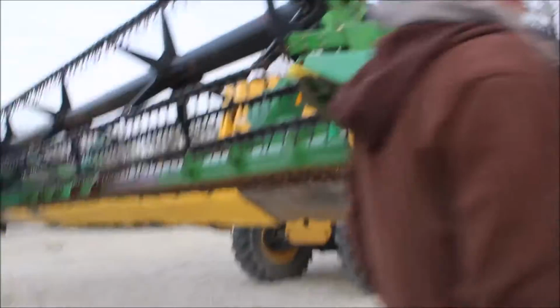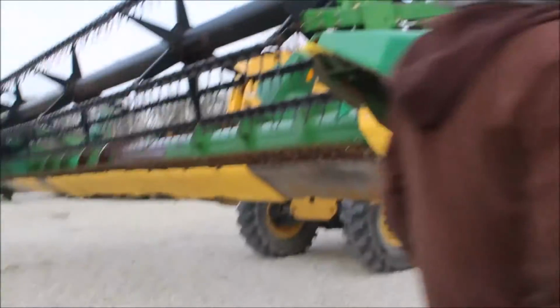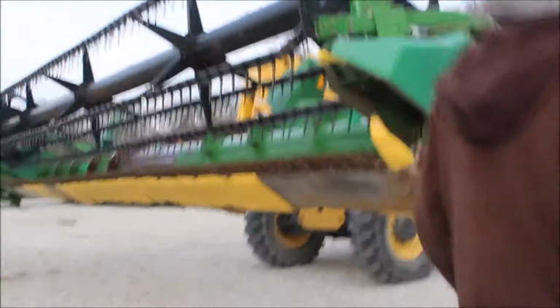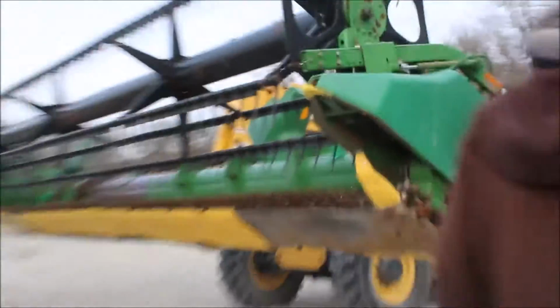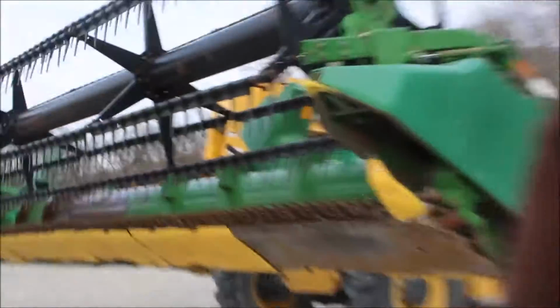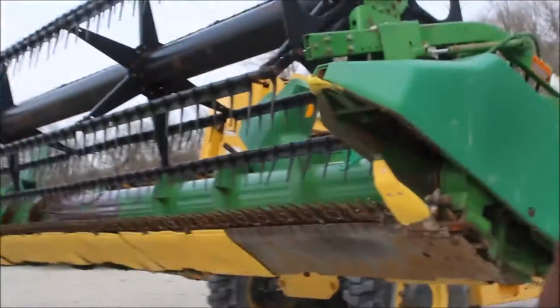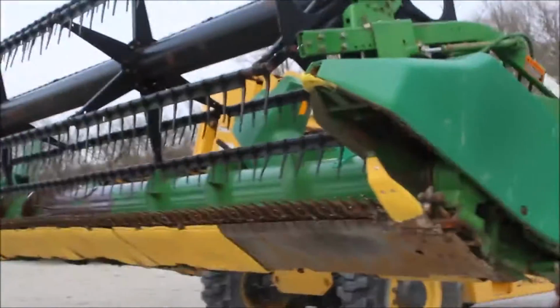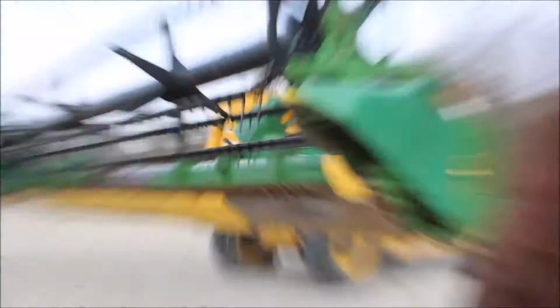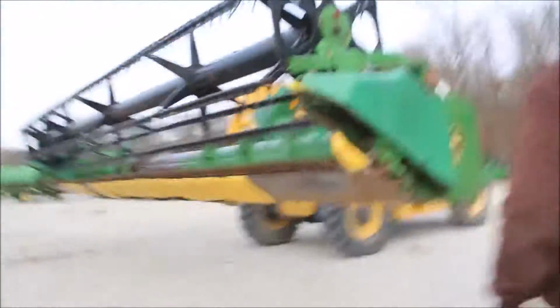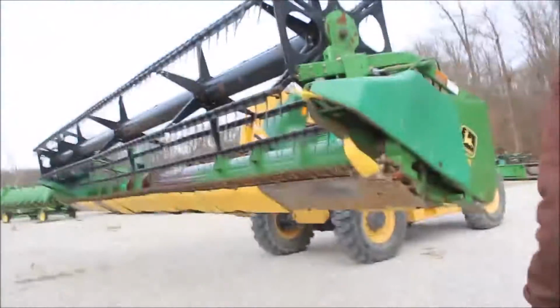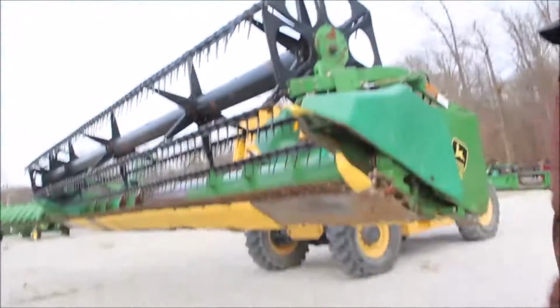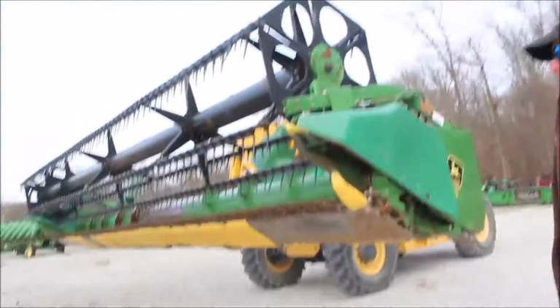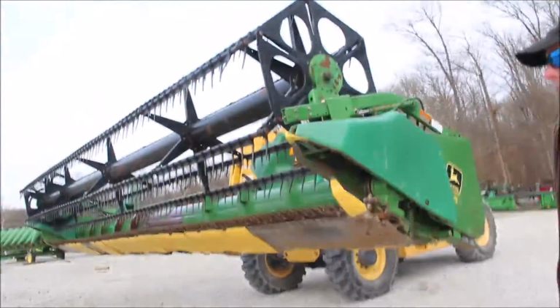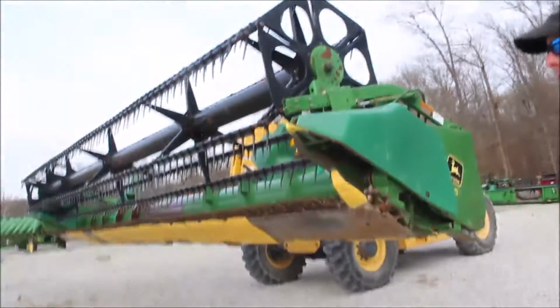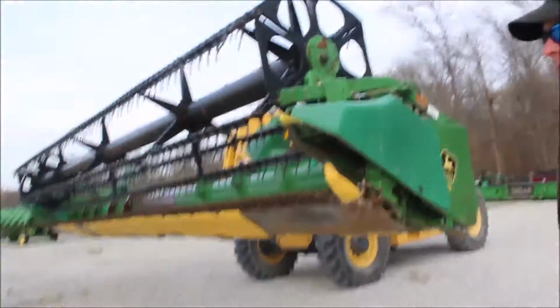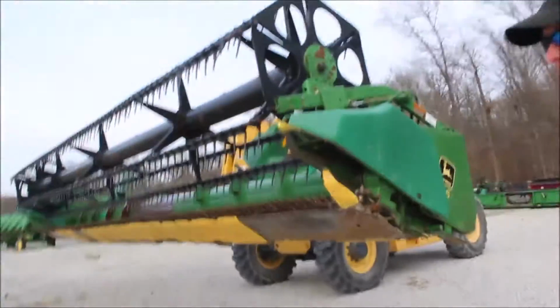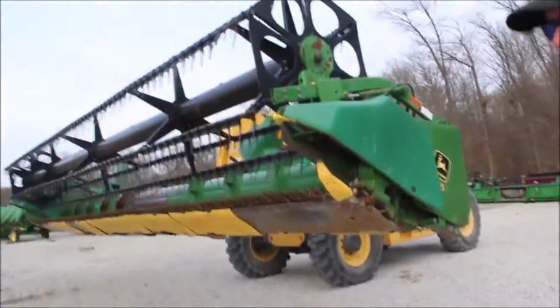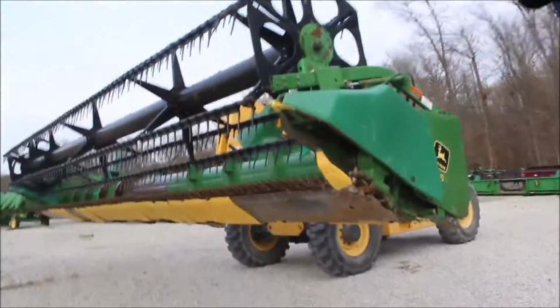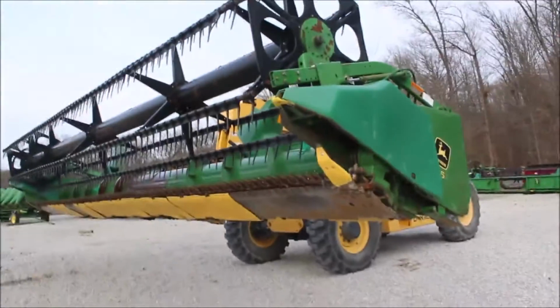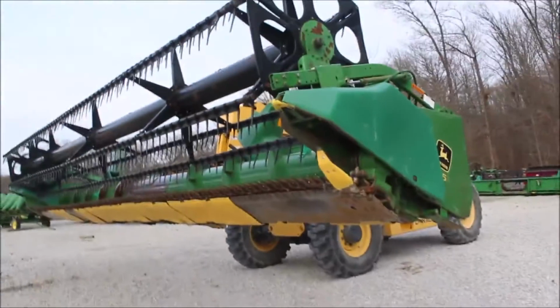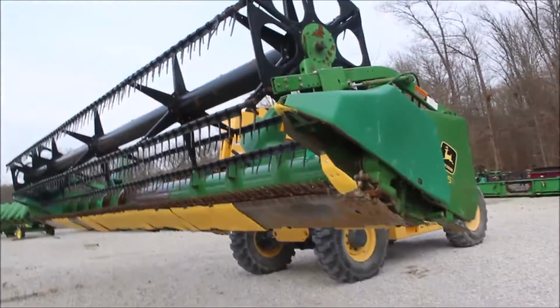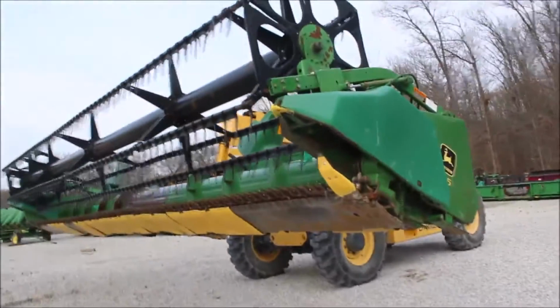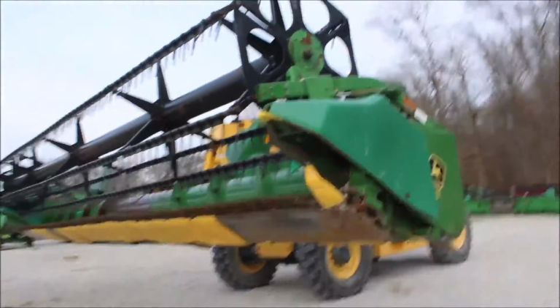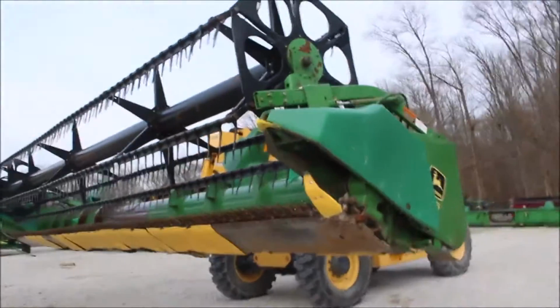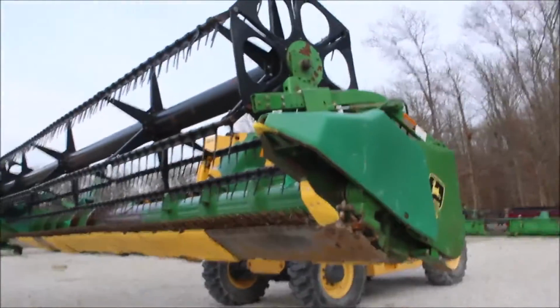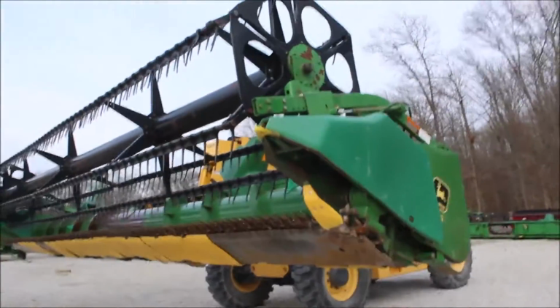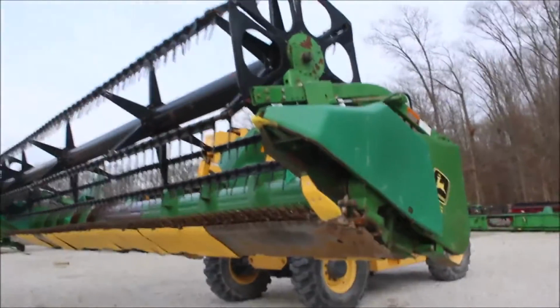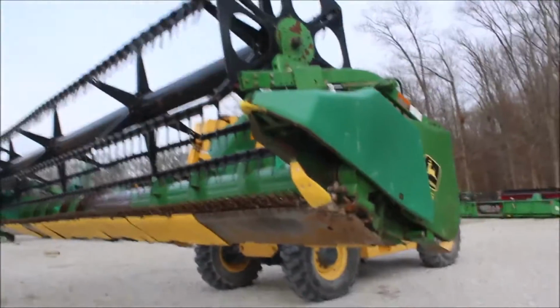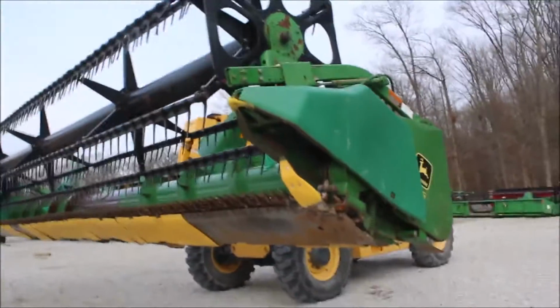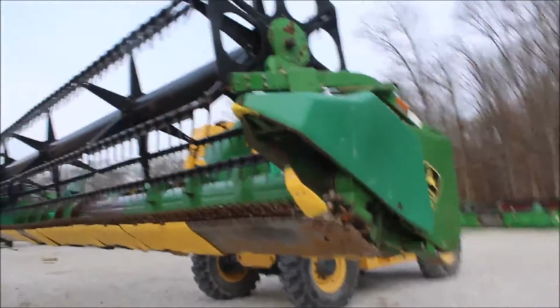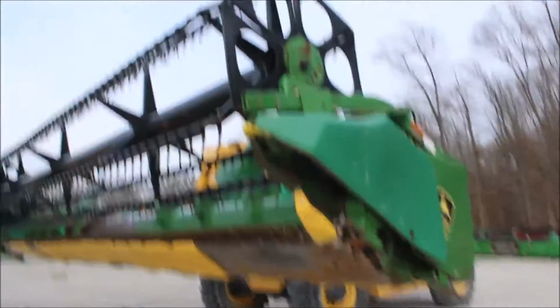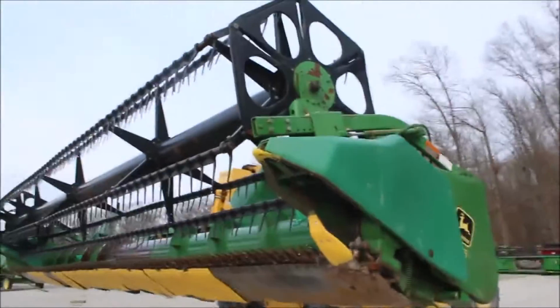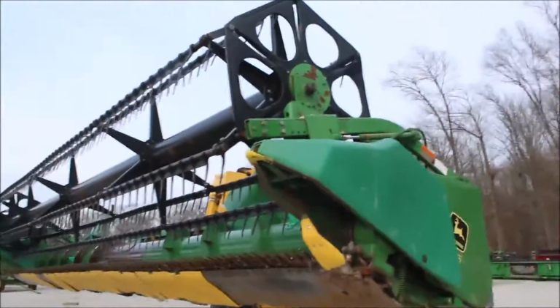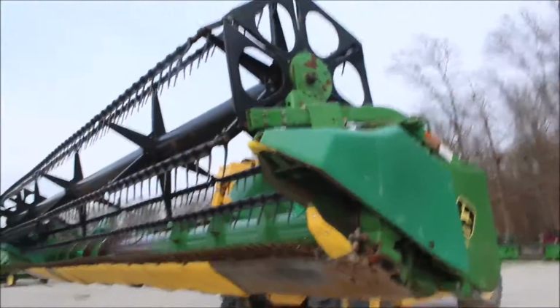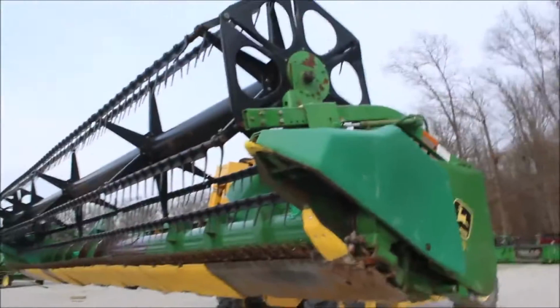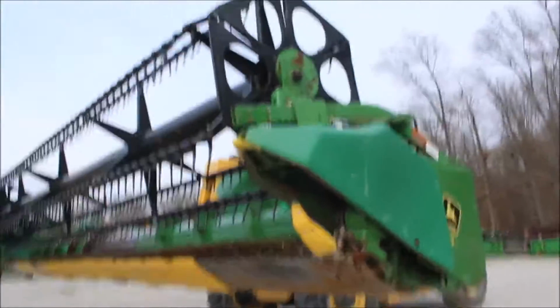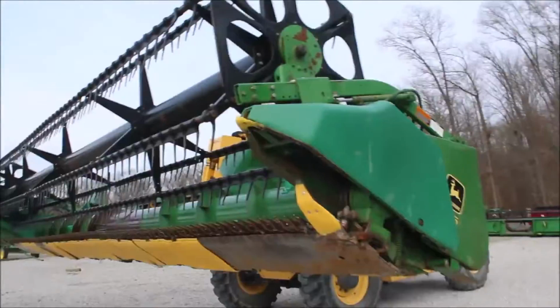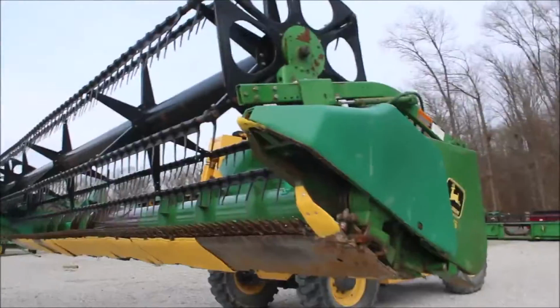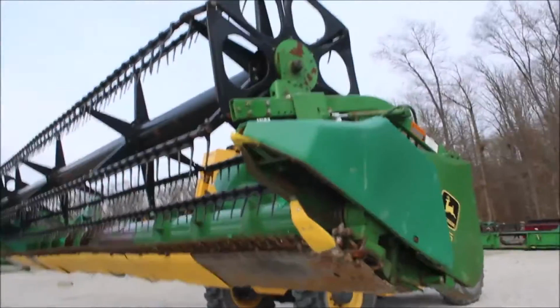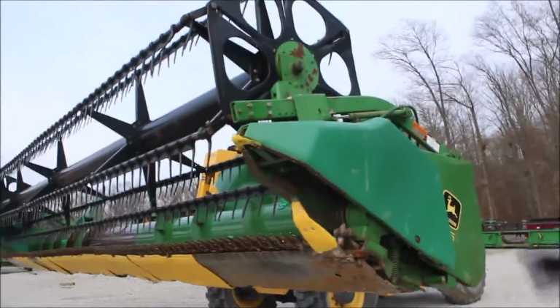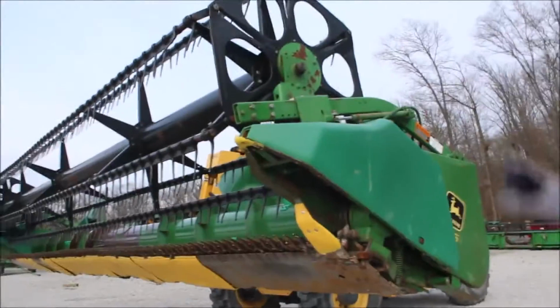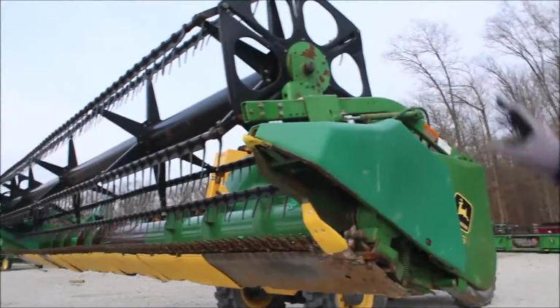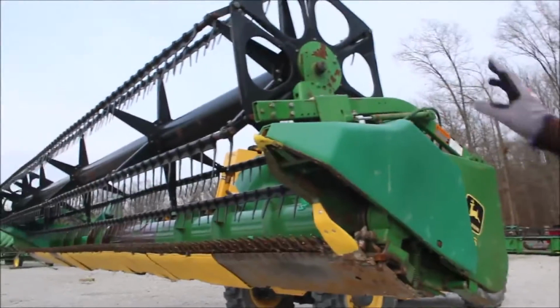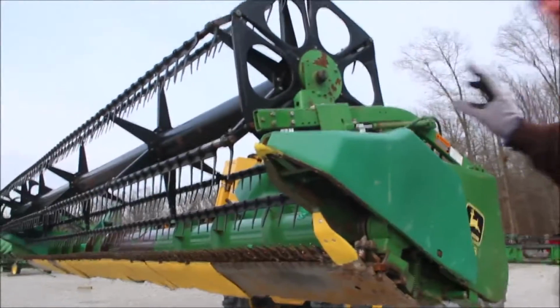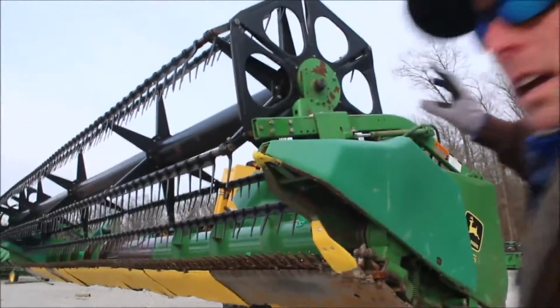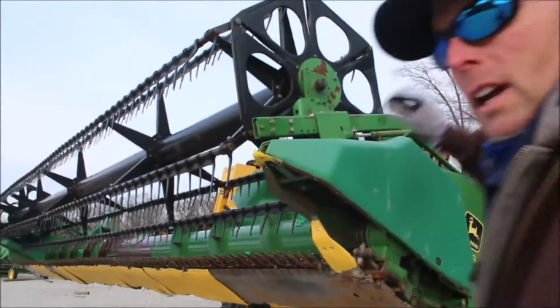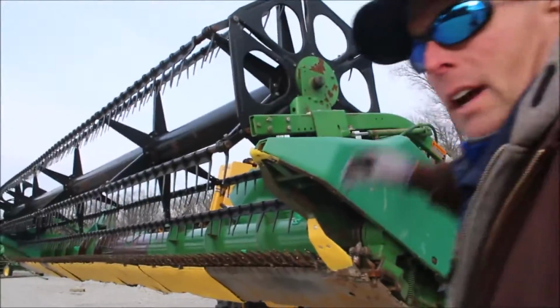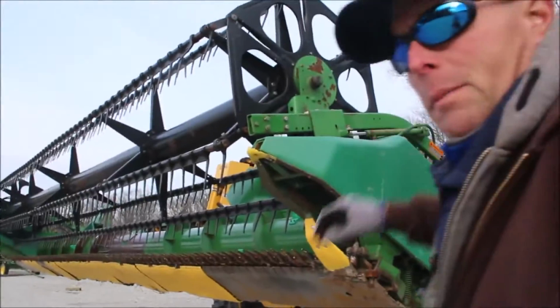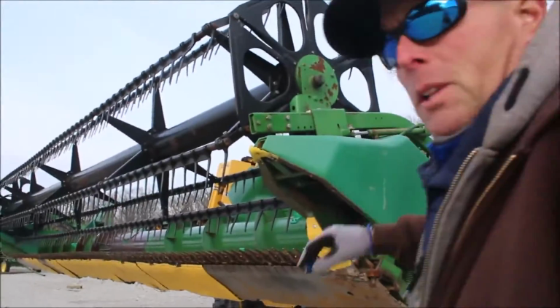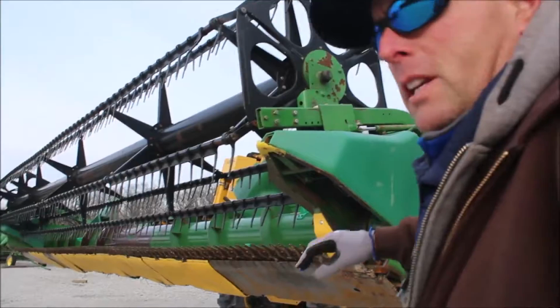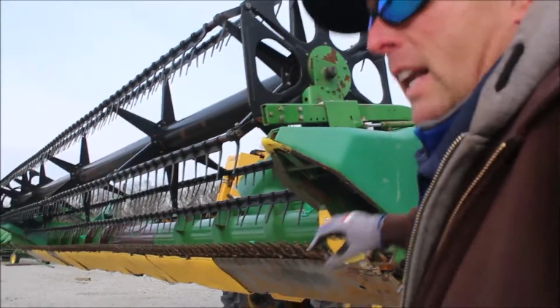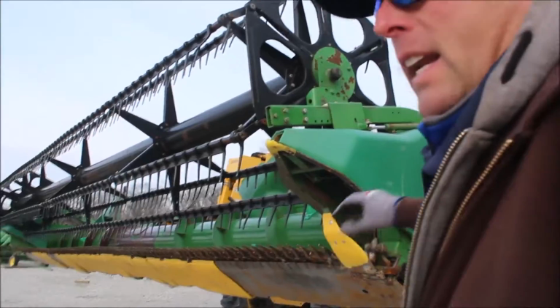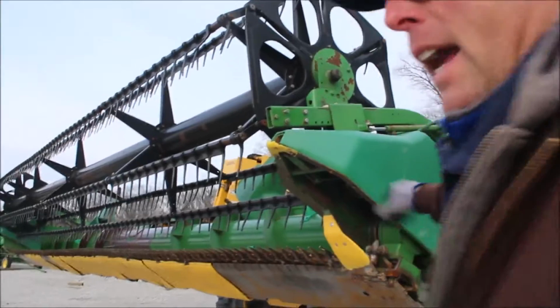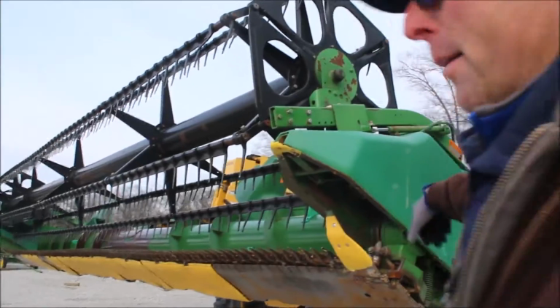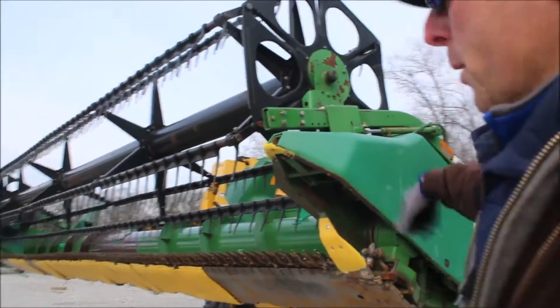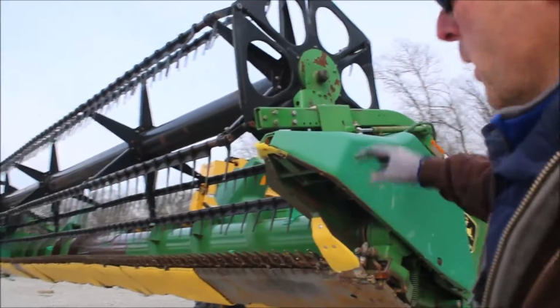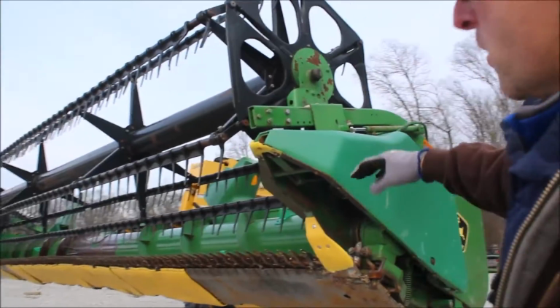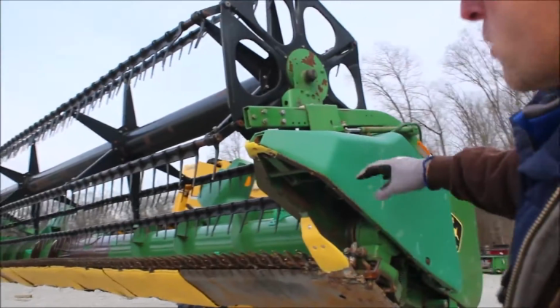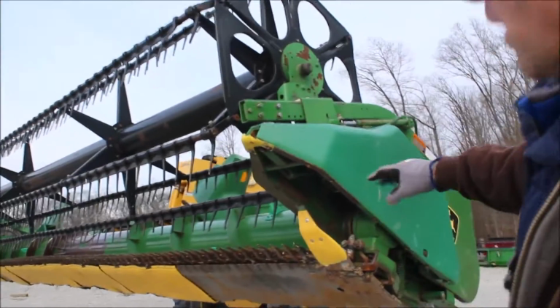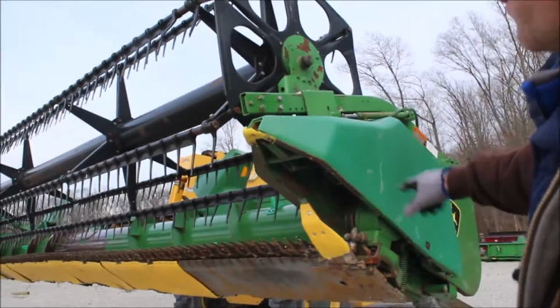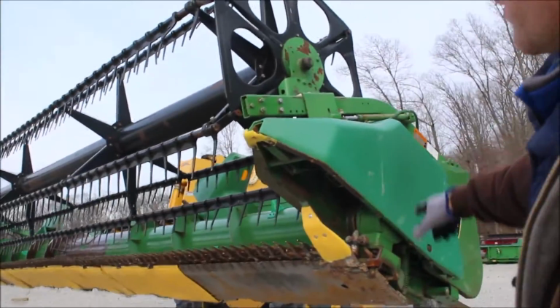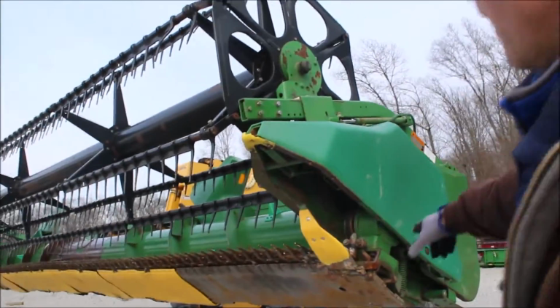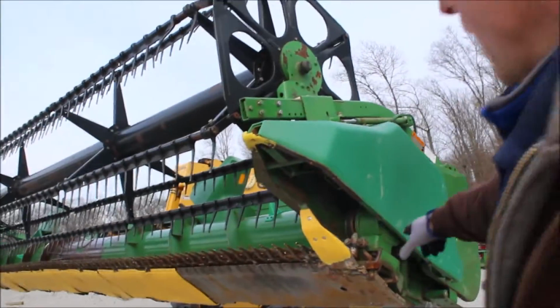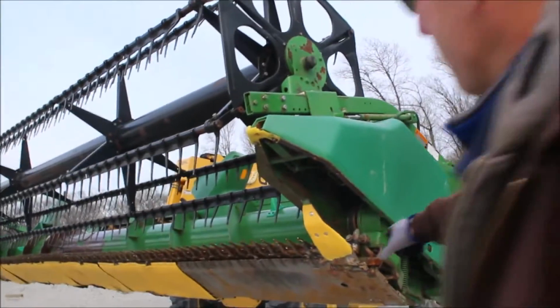Here we've got a 925, 25-foot grain table. It's traded in. I'm going to set it down. We're going to describe the top.